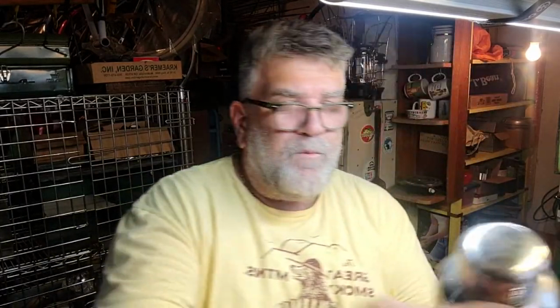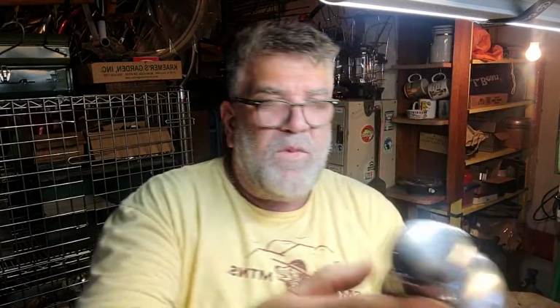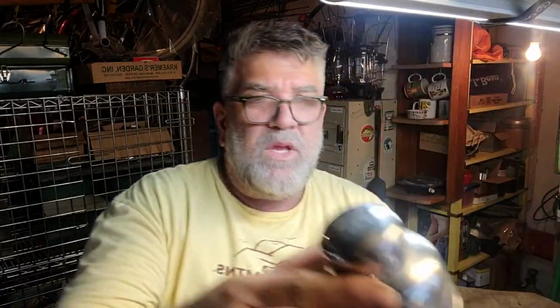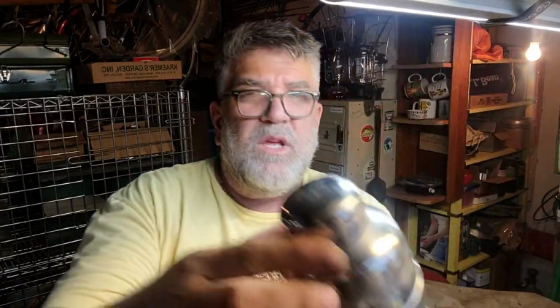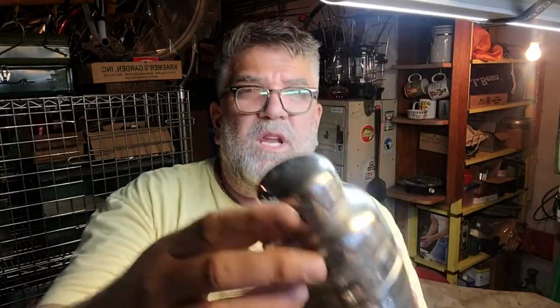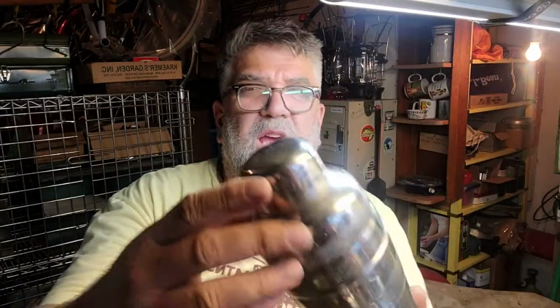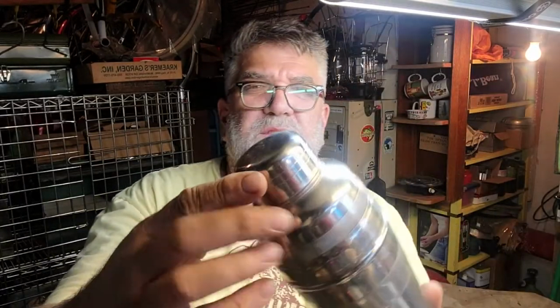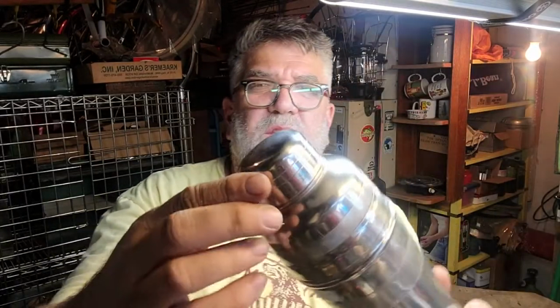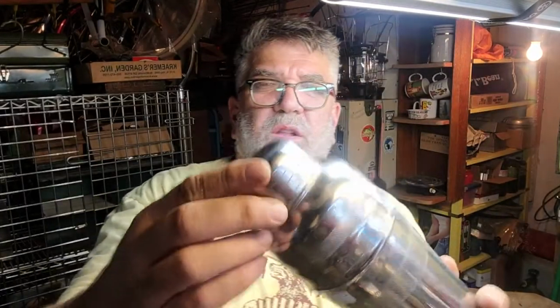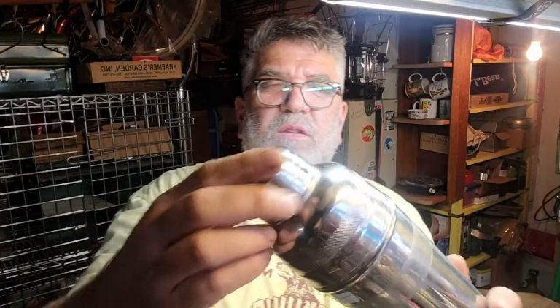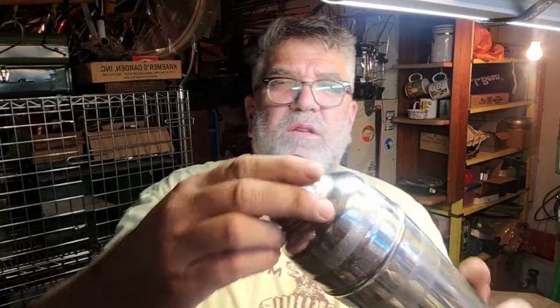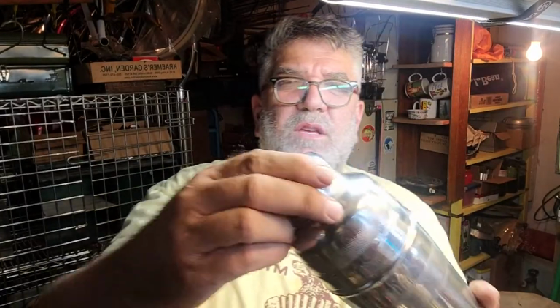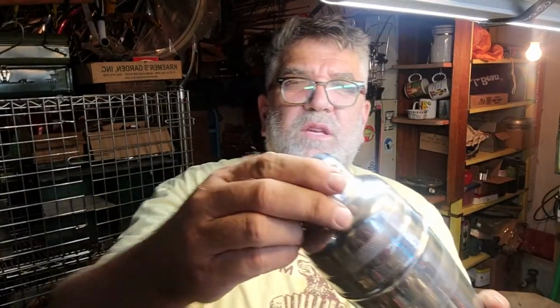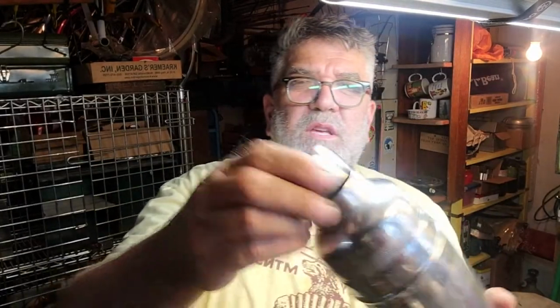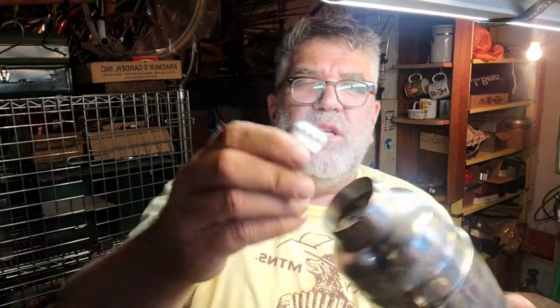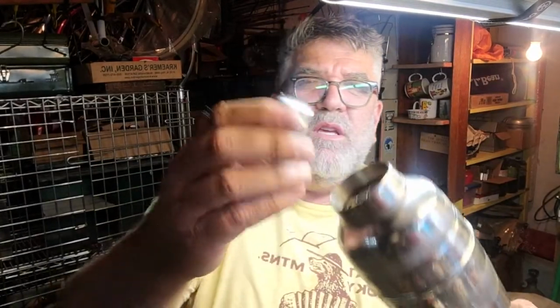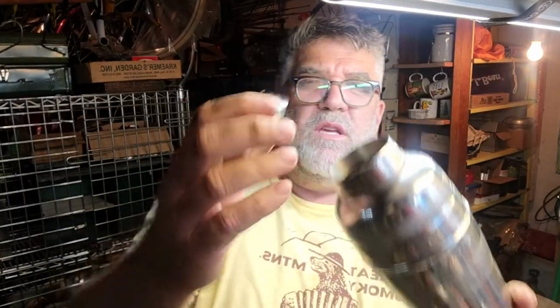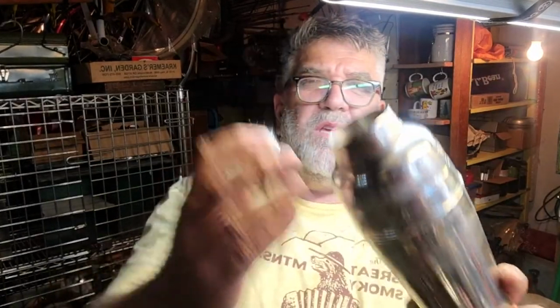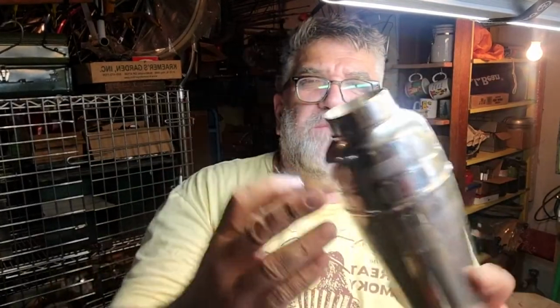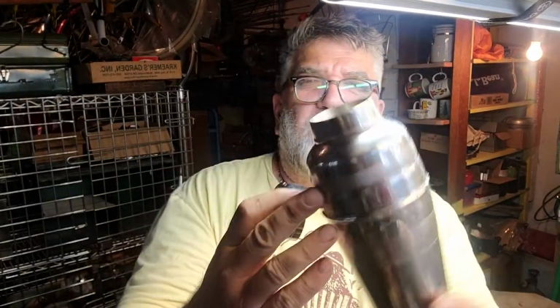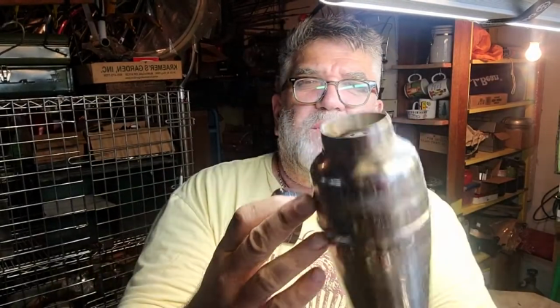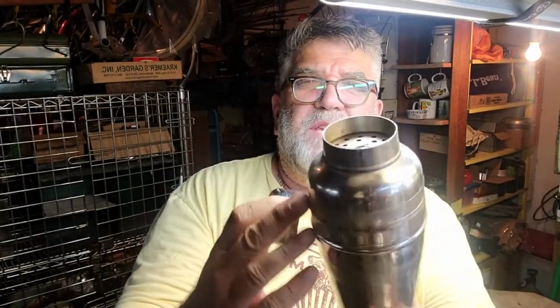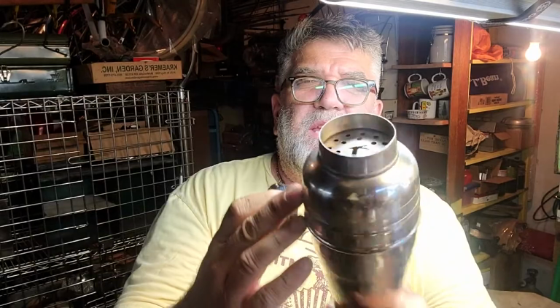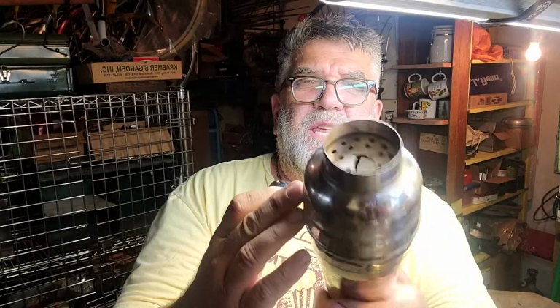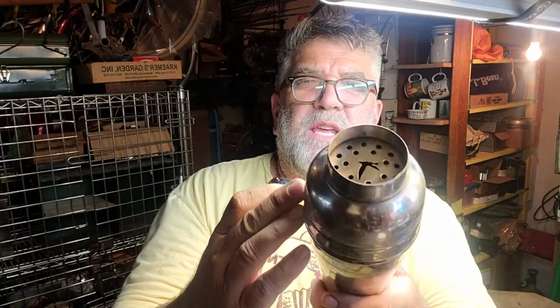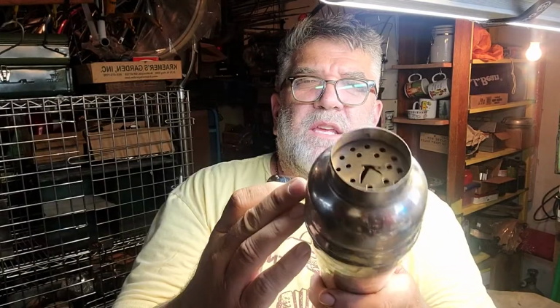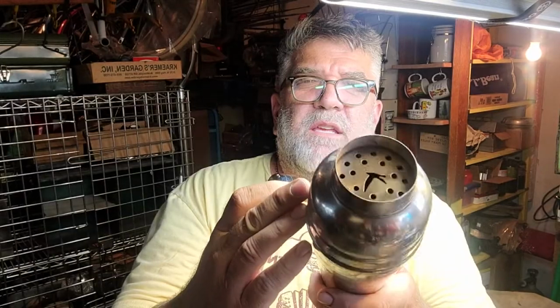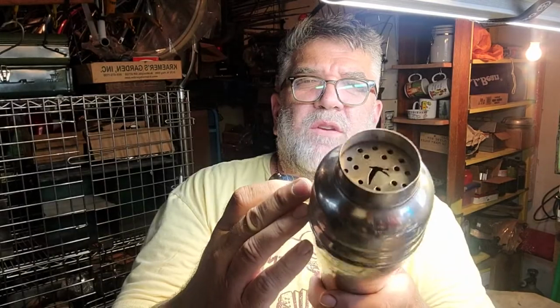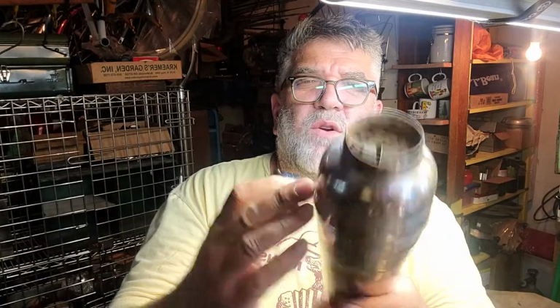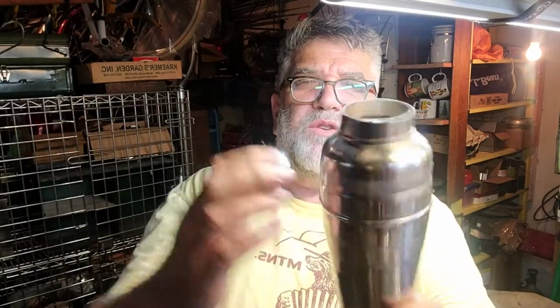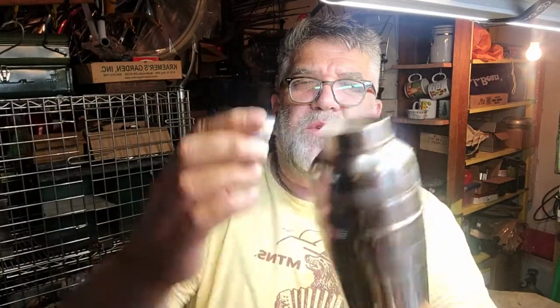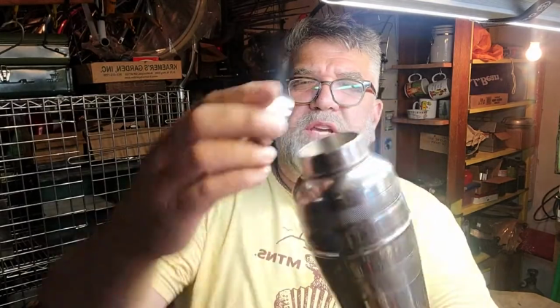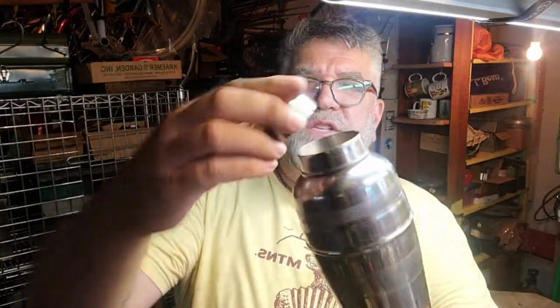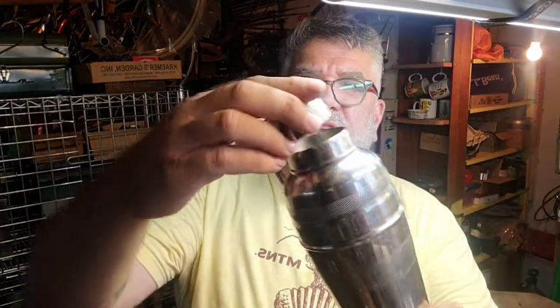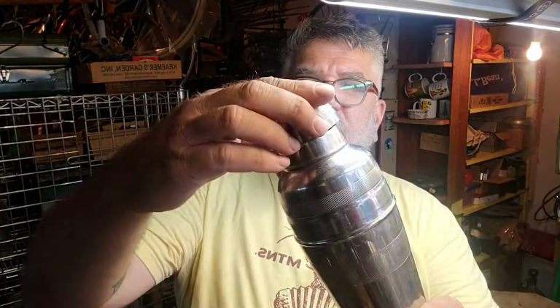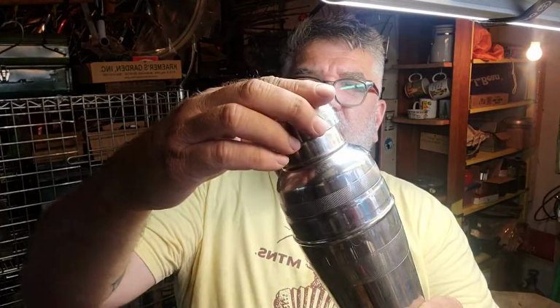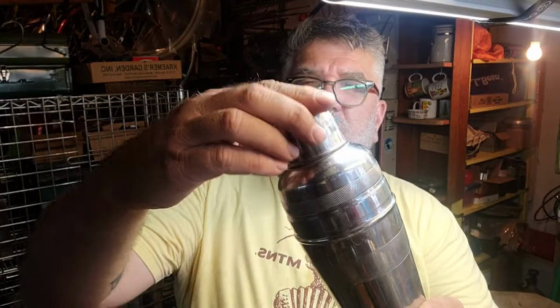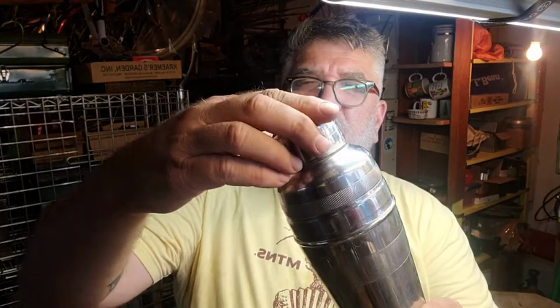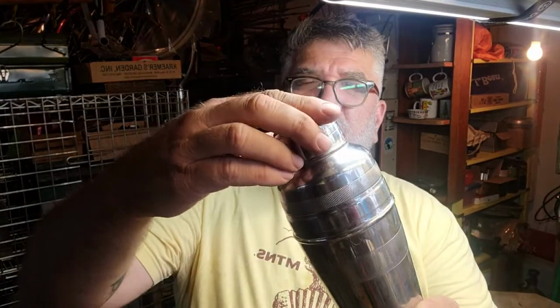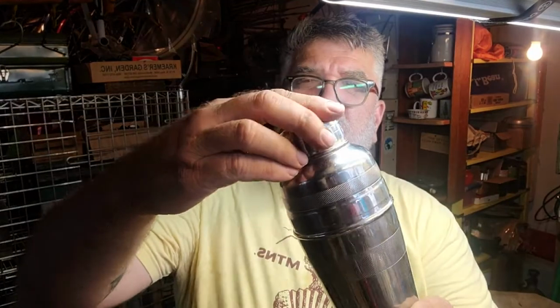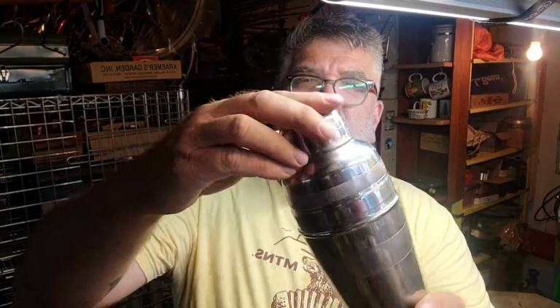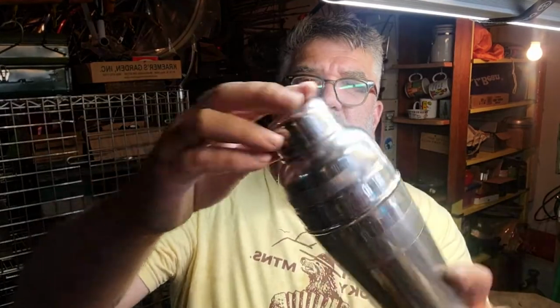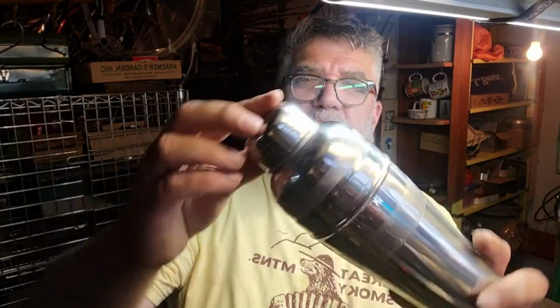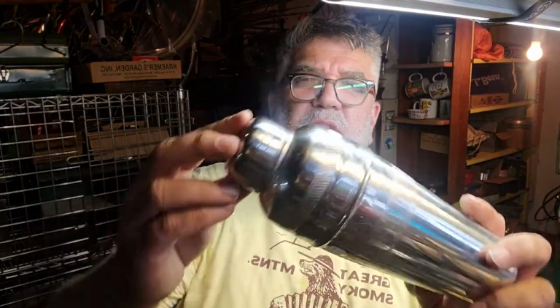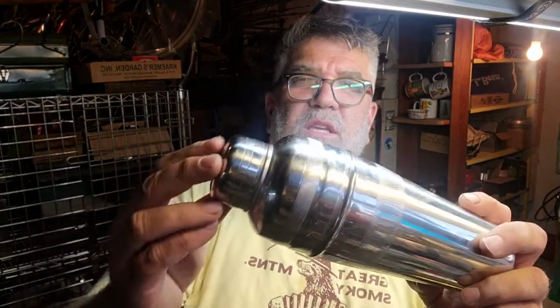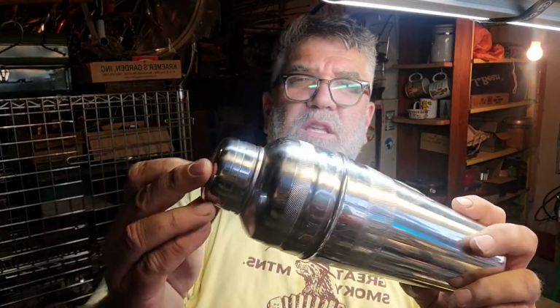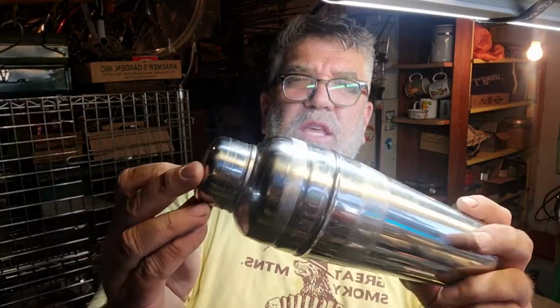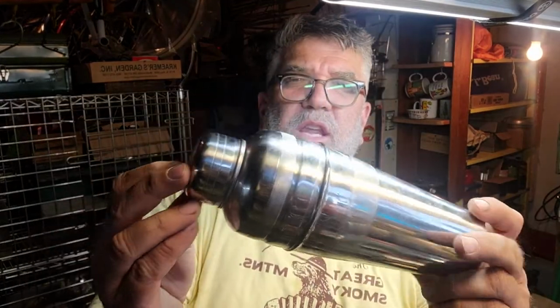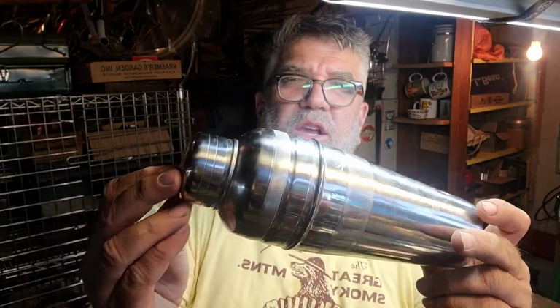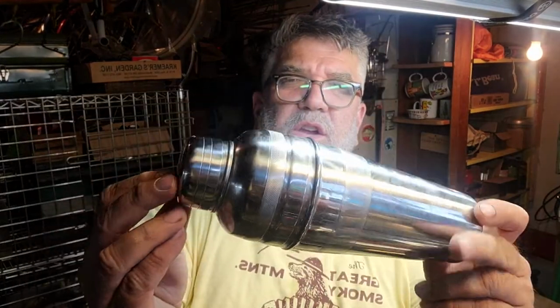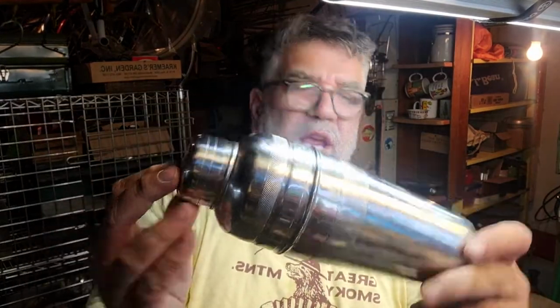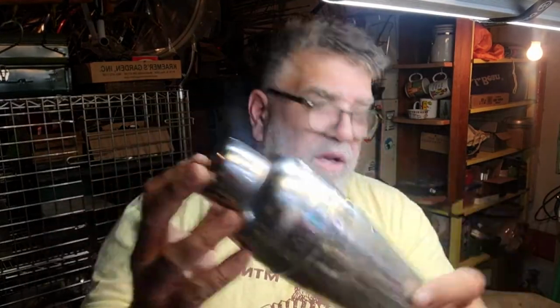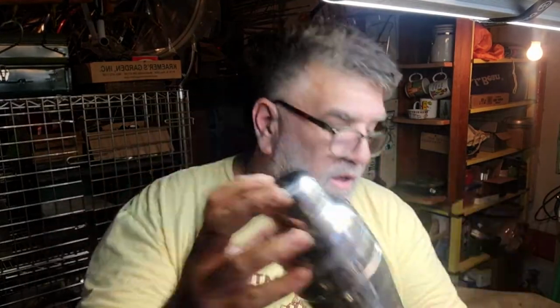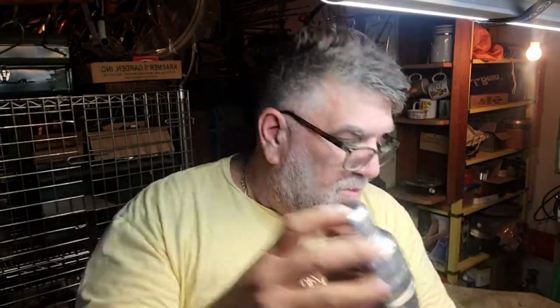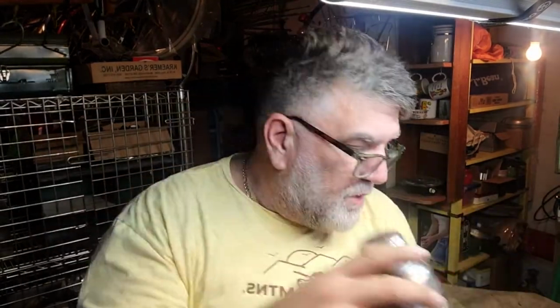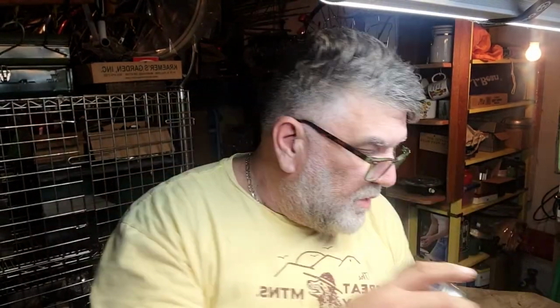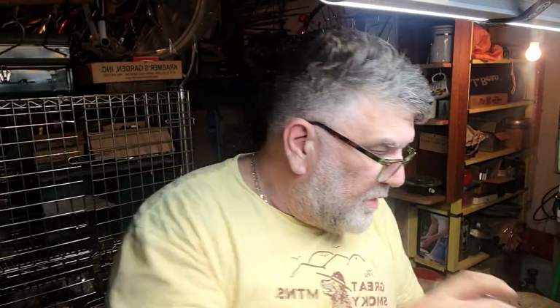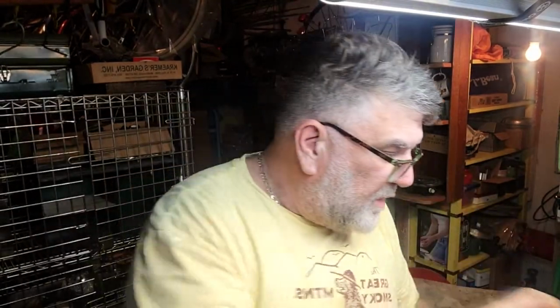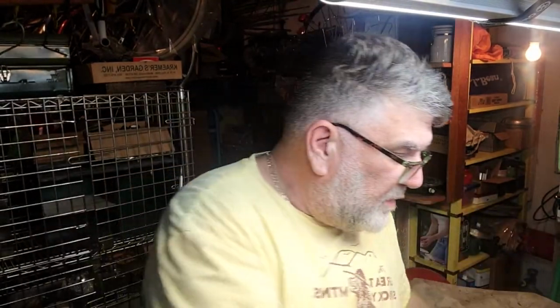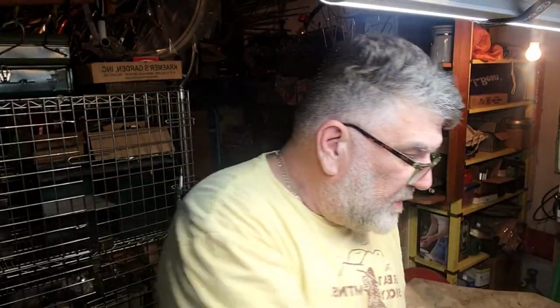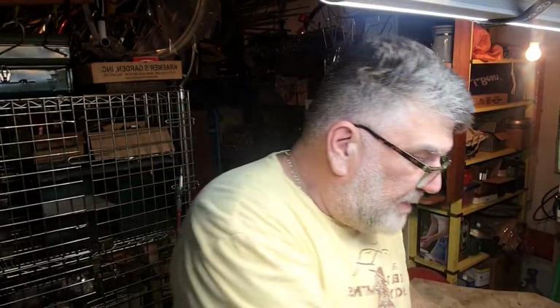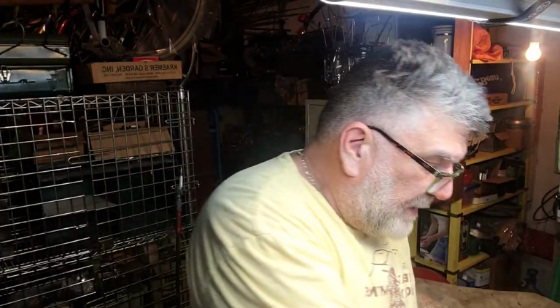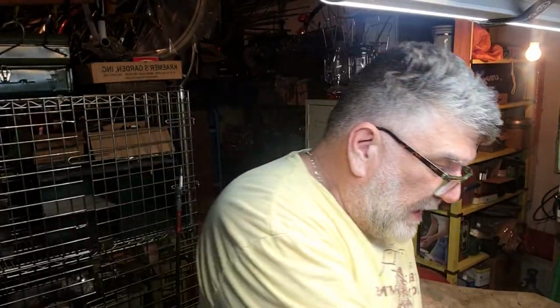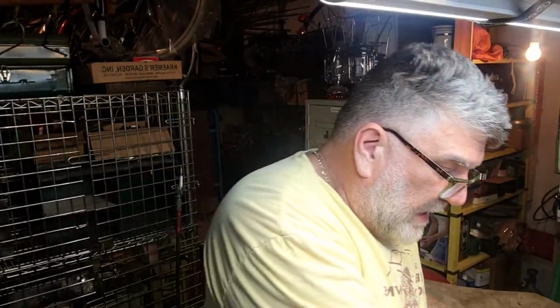Nice little martini or drink shaker. That'll go down to the booth. It was a buck.